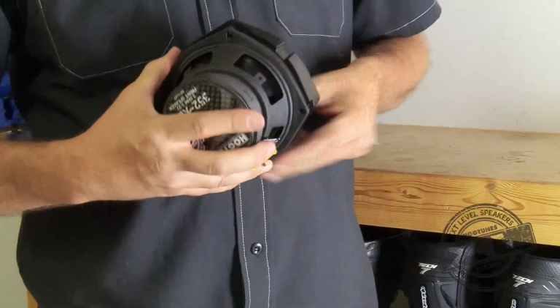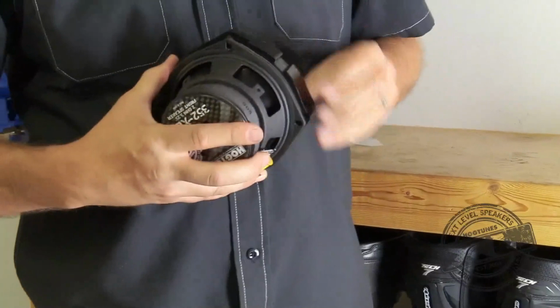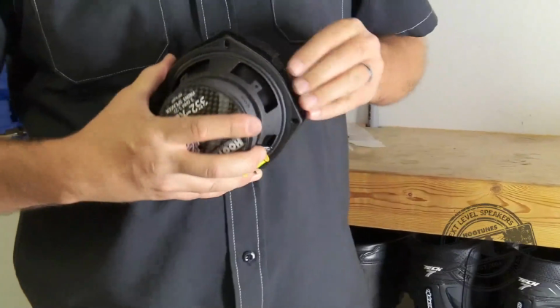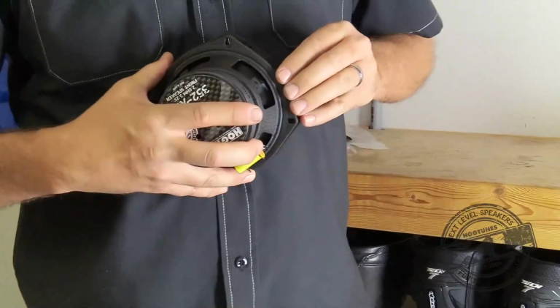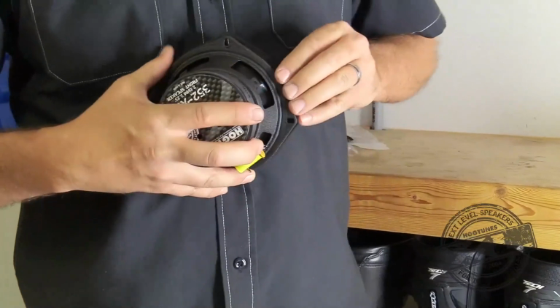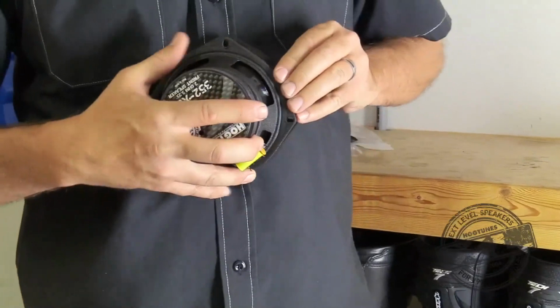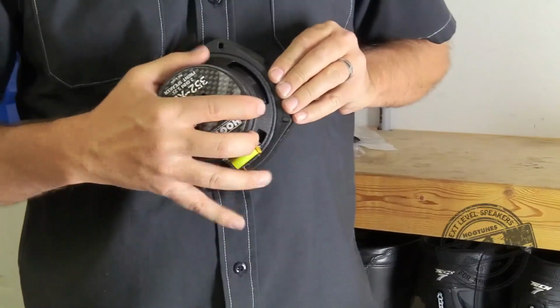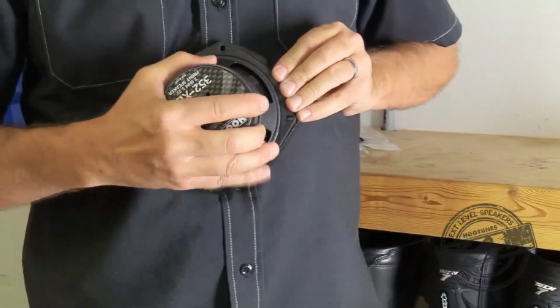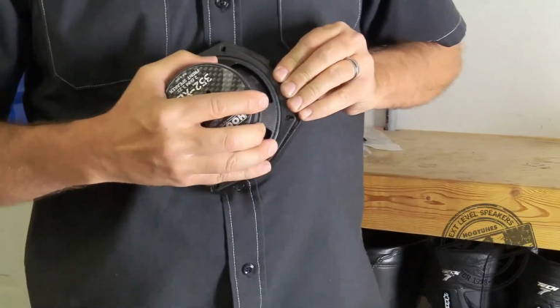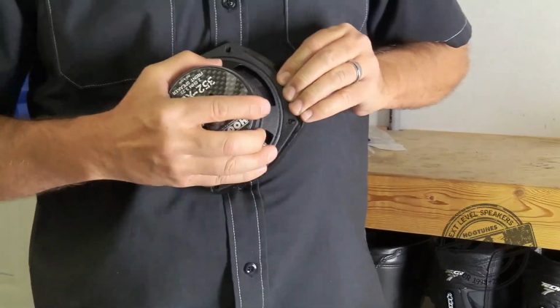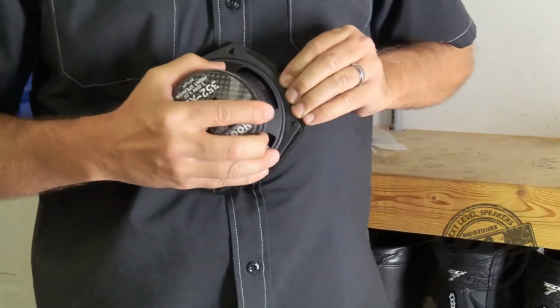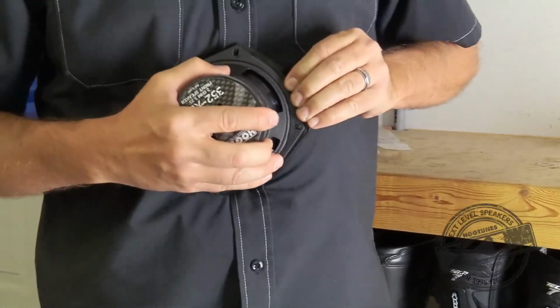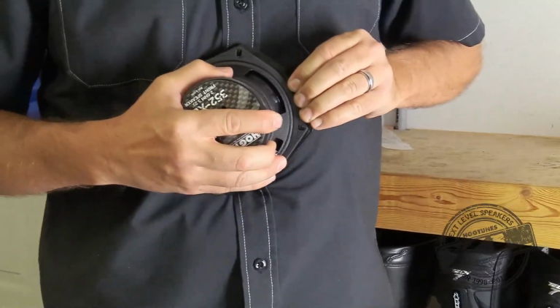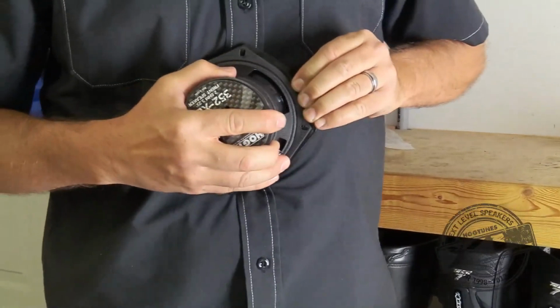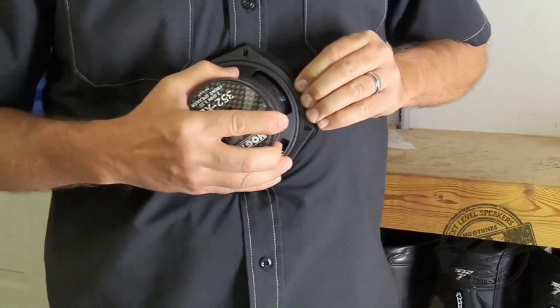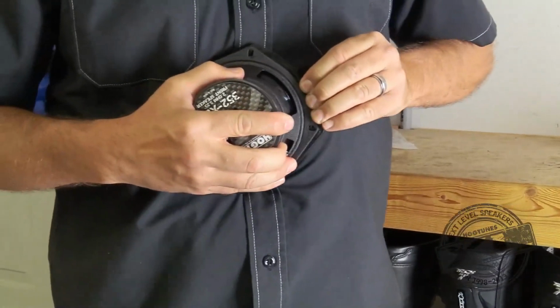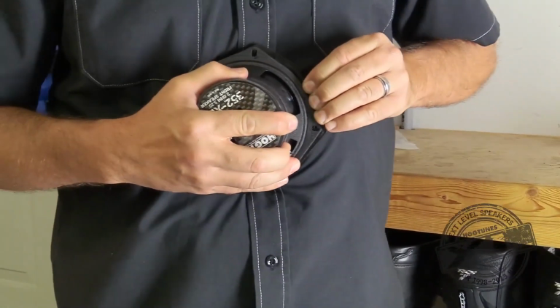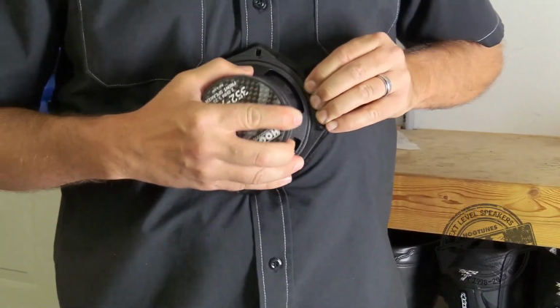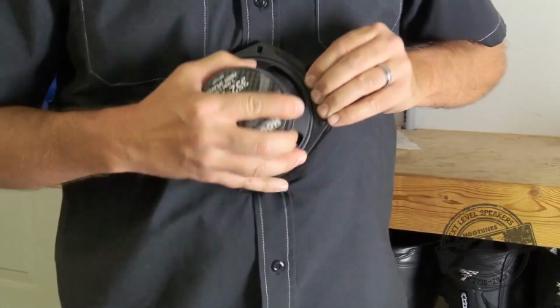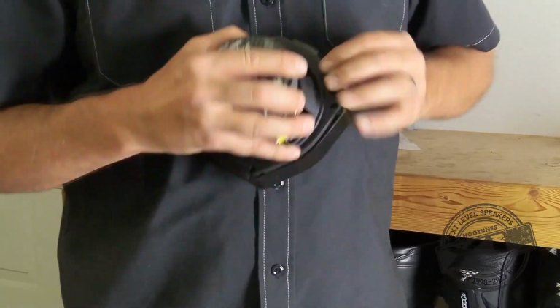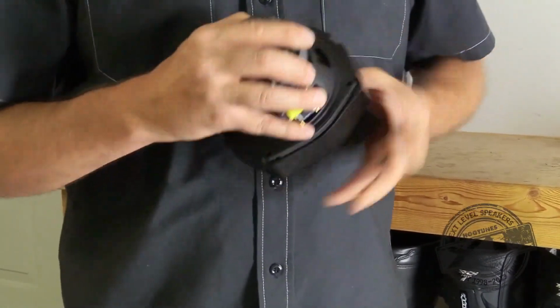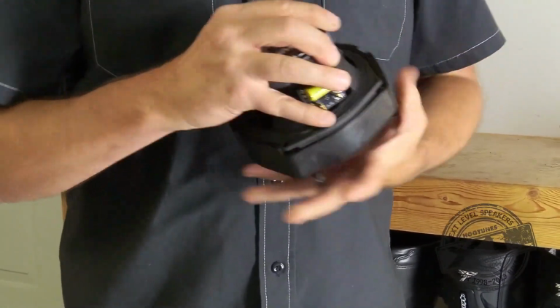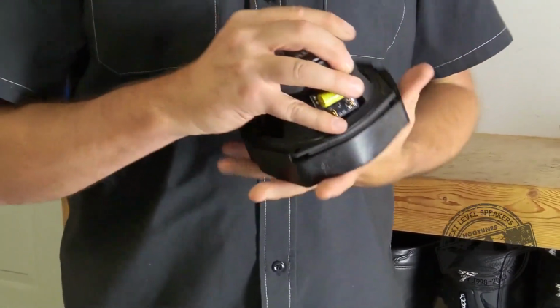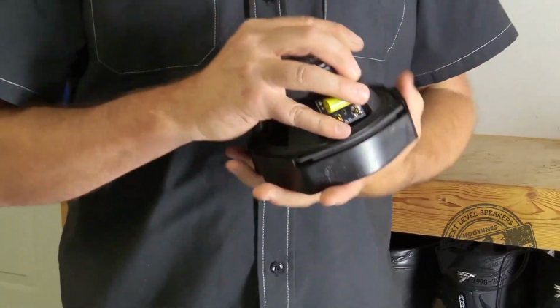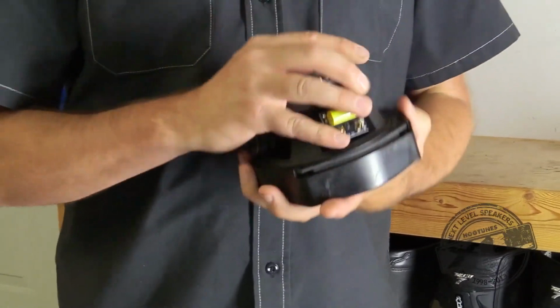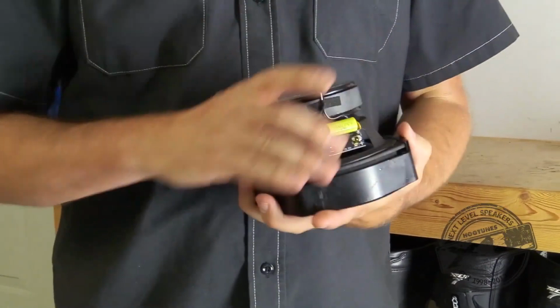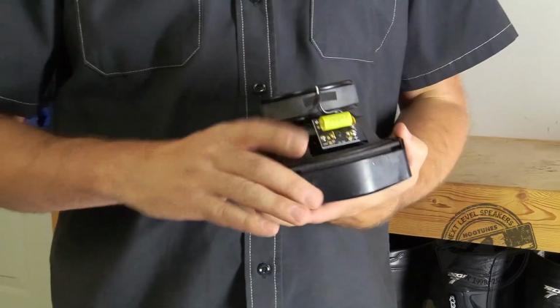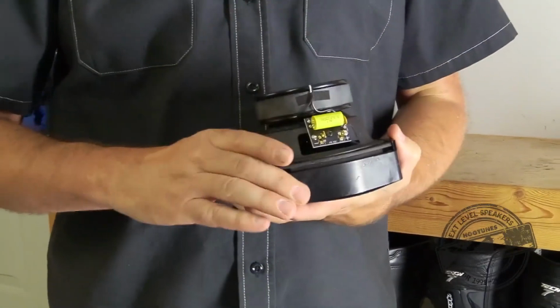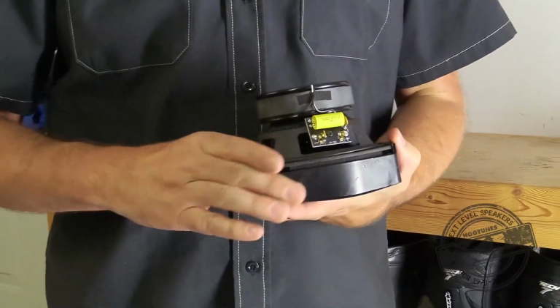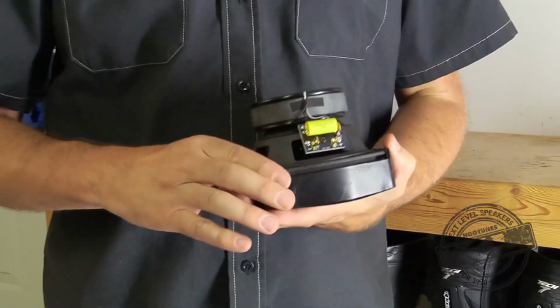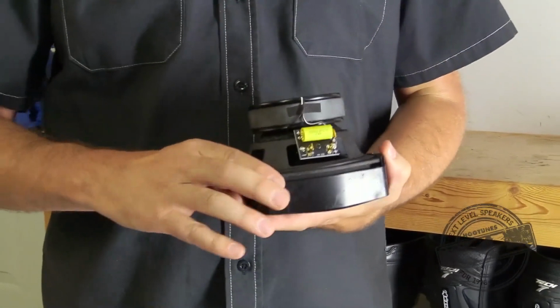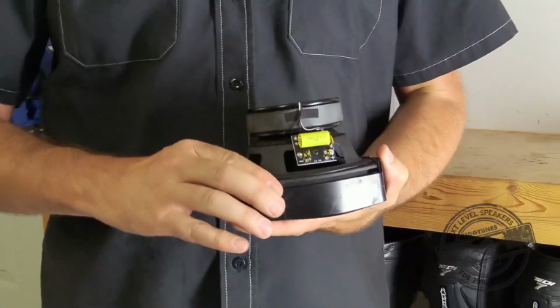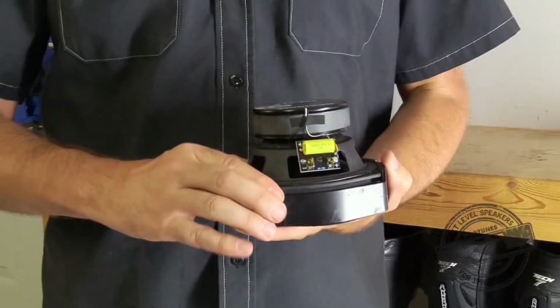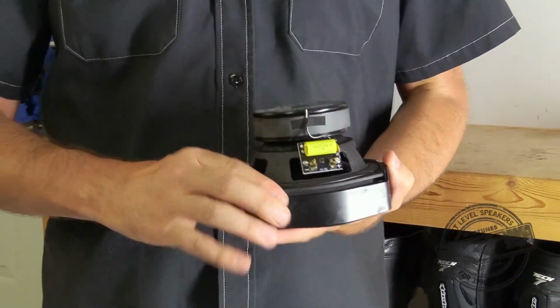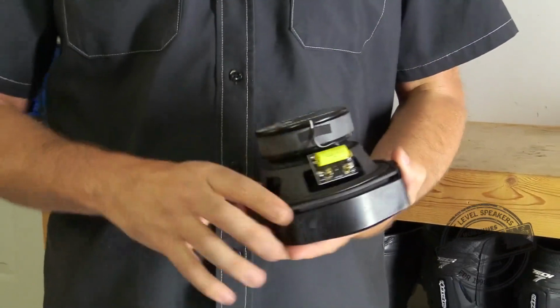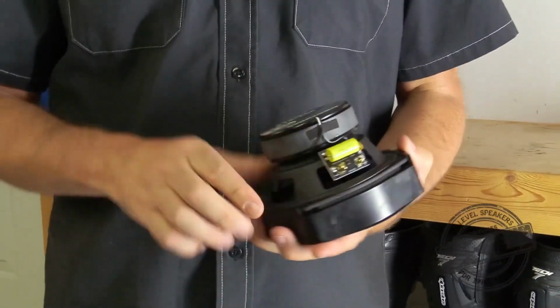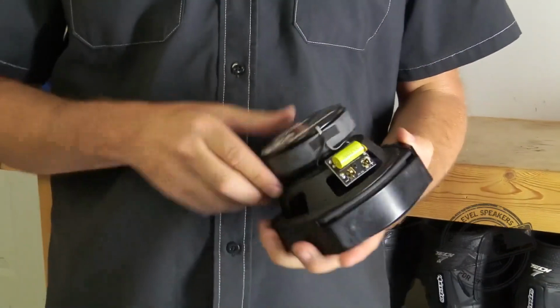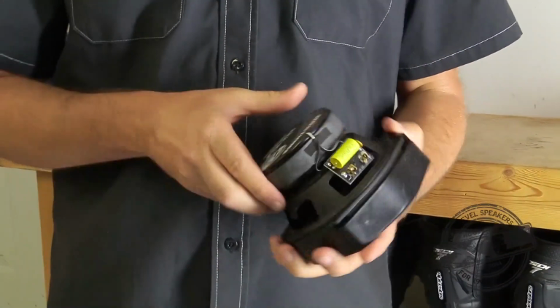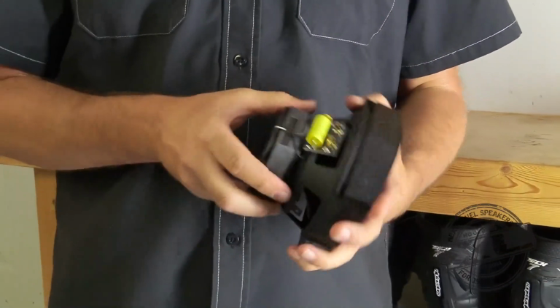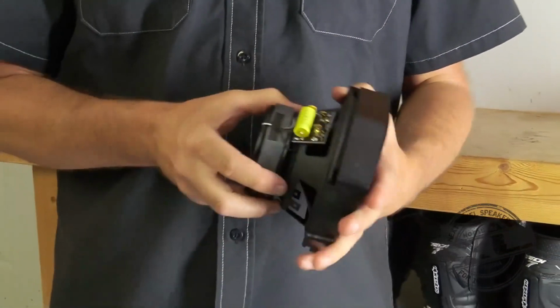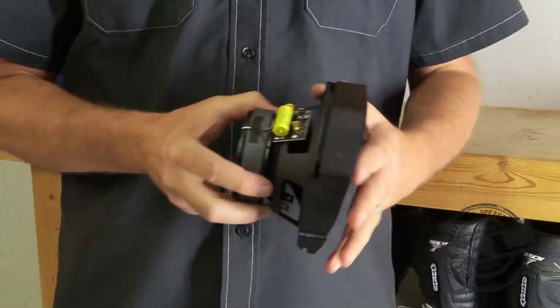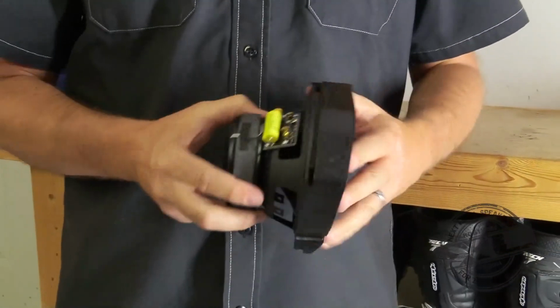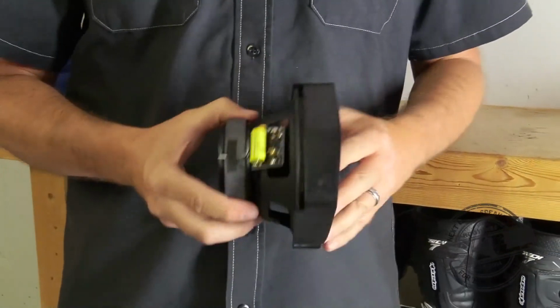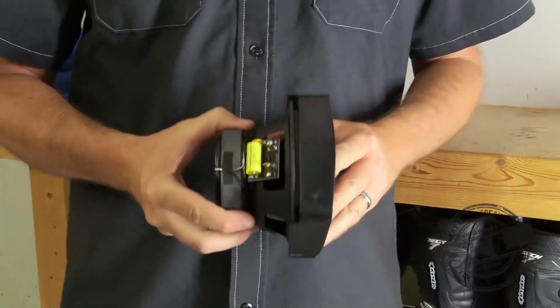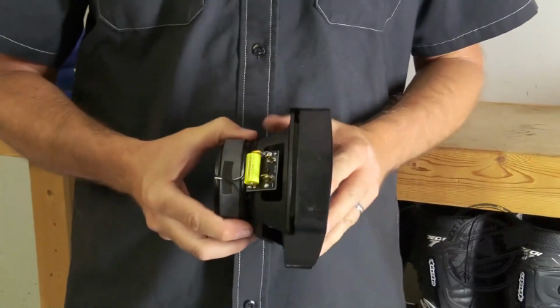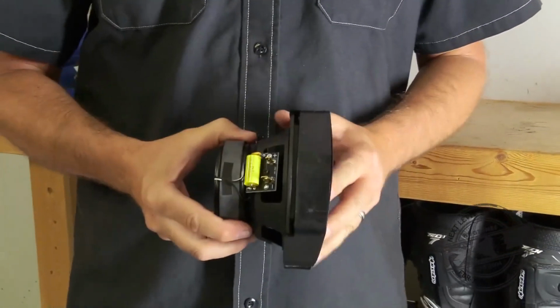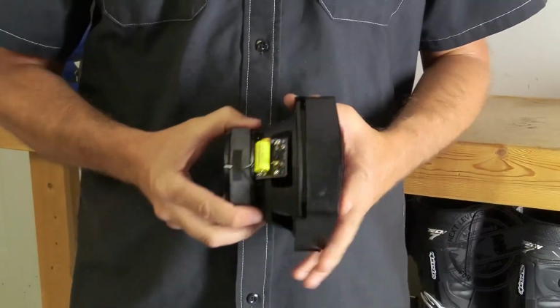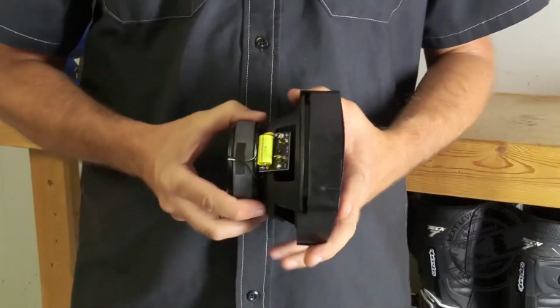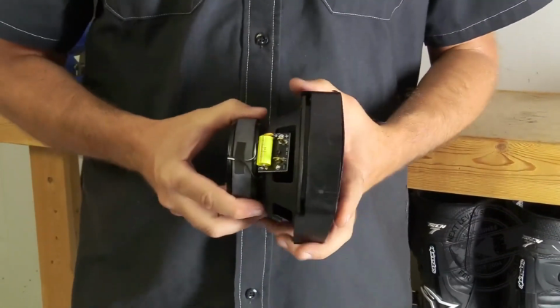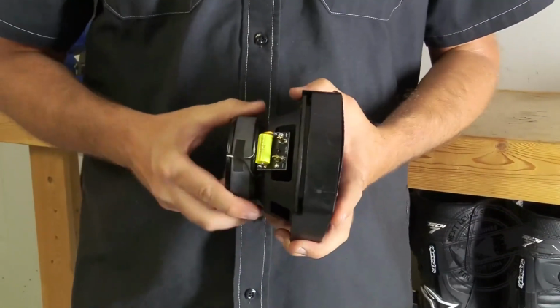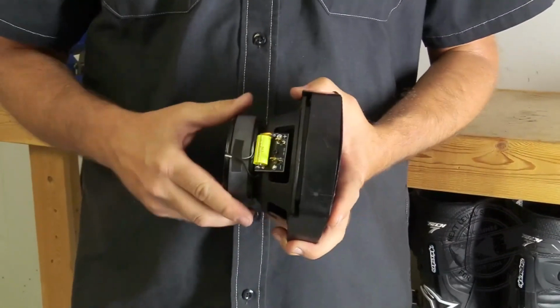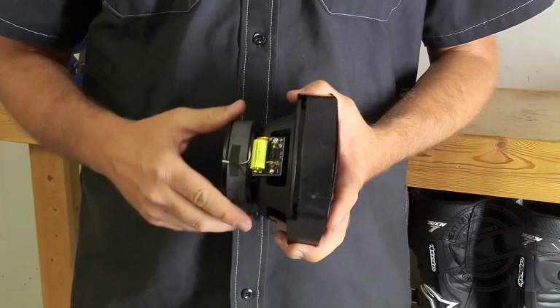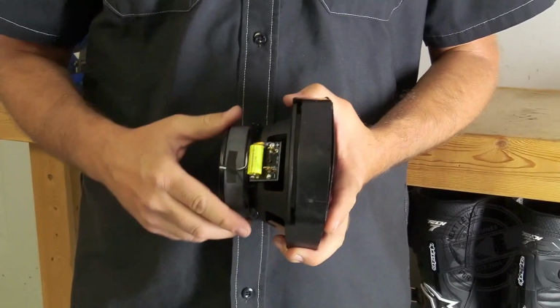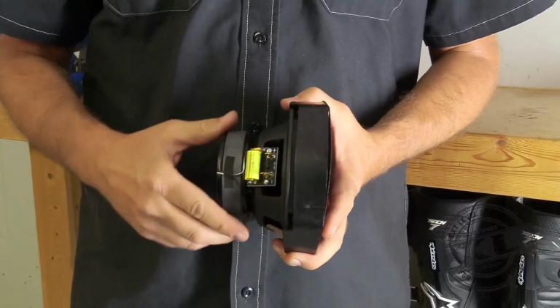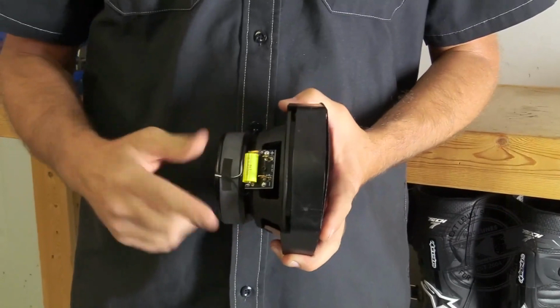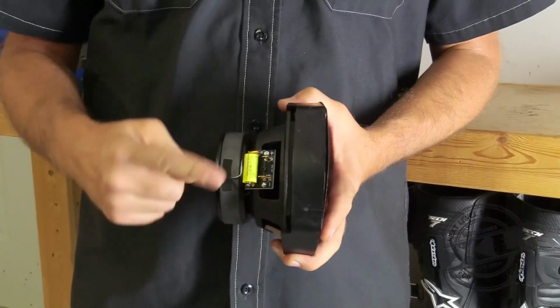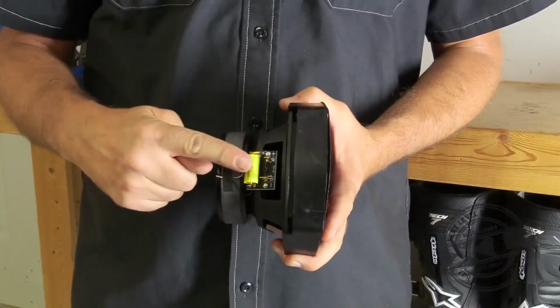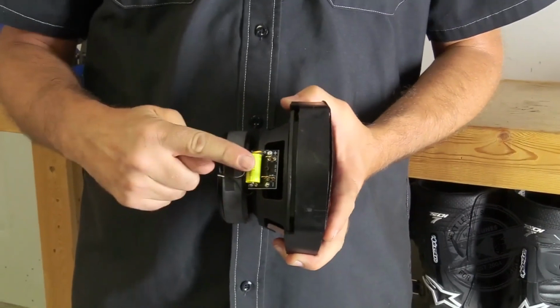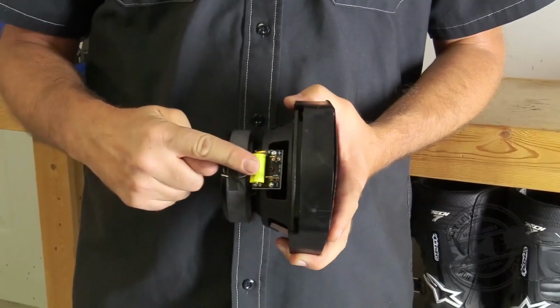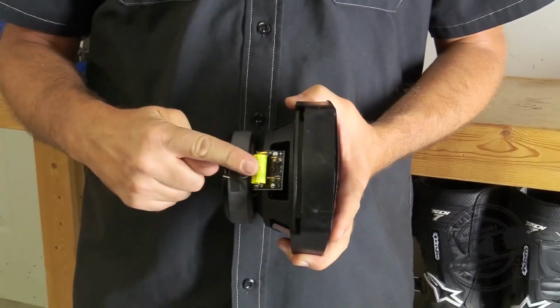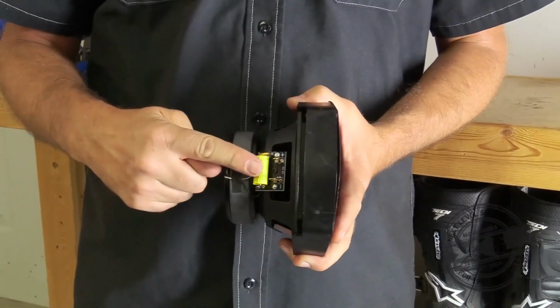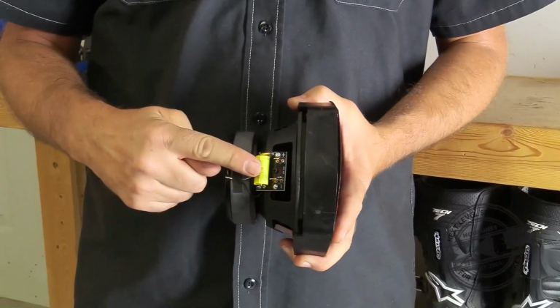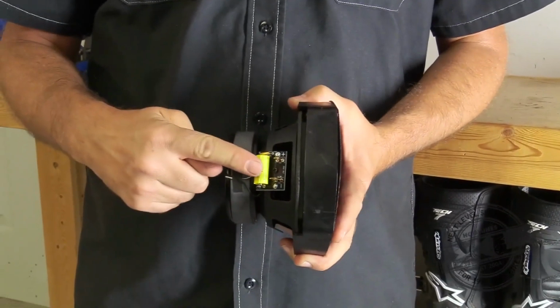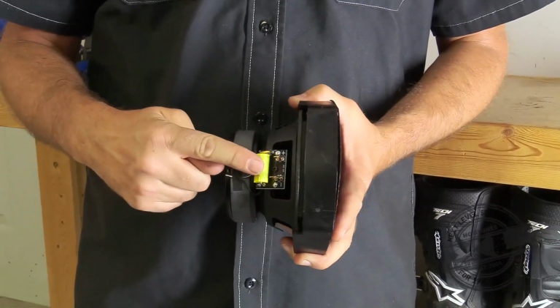Clip the XL speaker into the grill body so the terminals are adjacent to the thickest part of the main grill body.